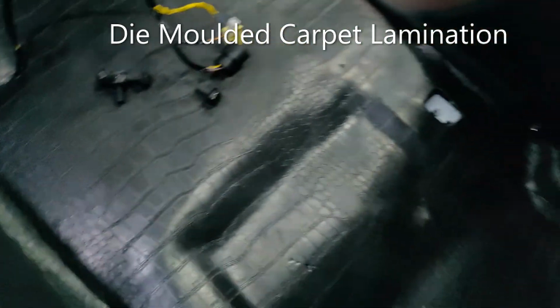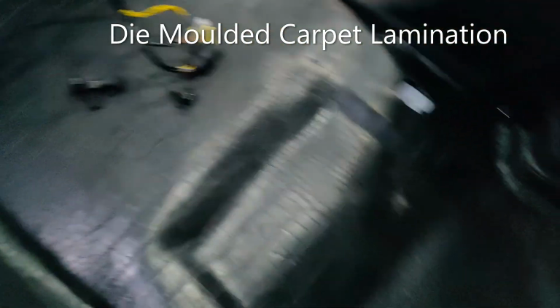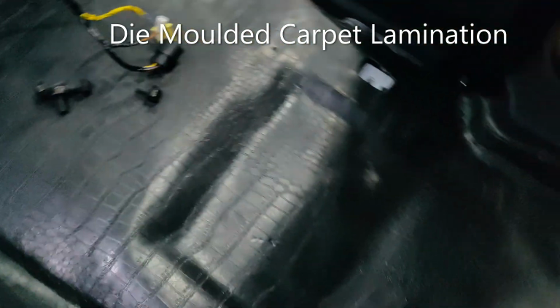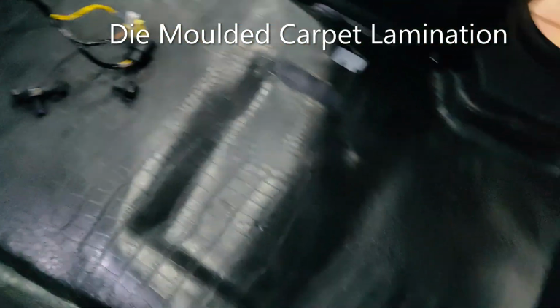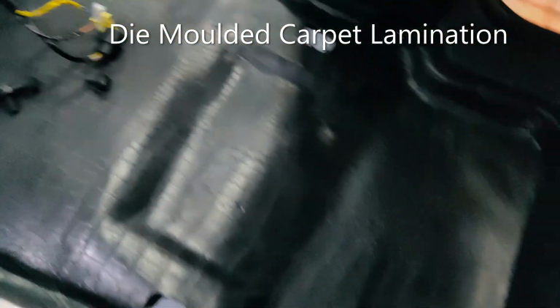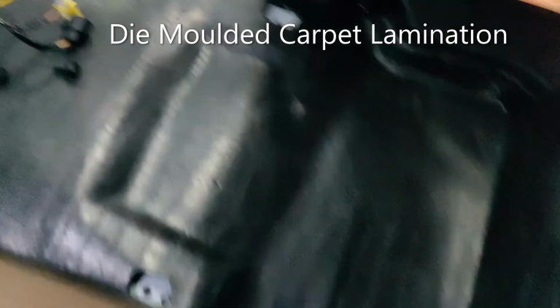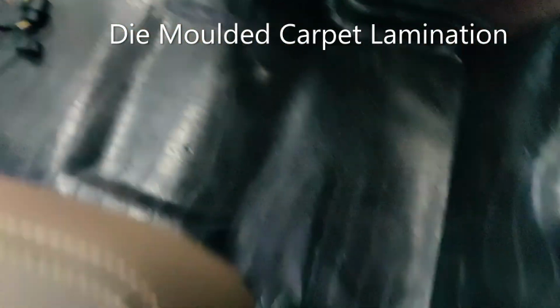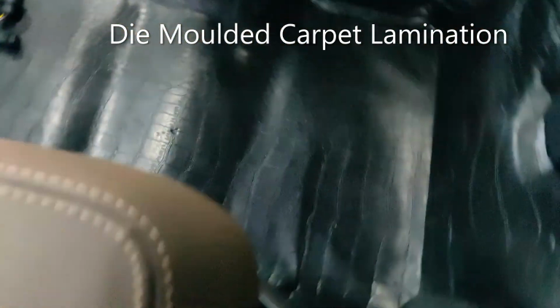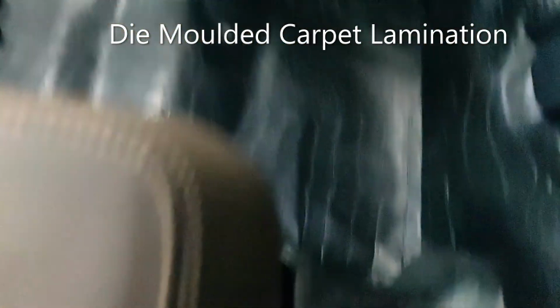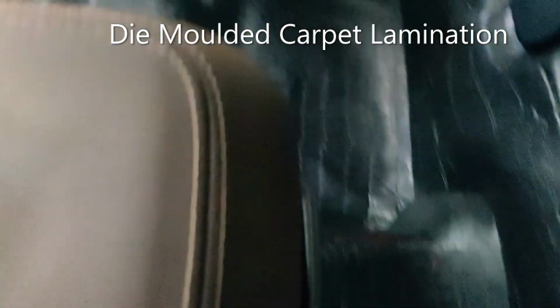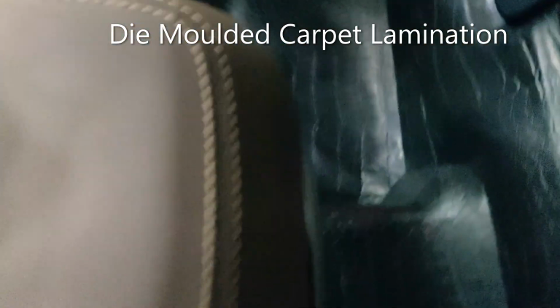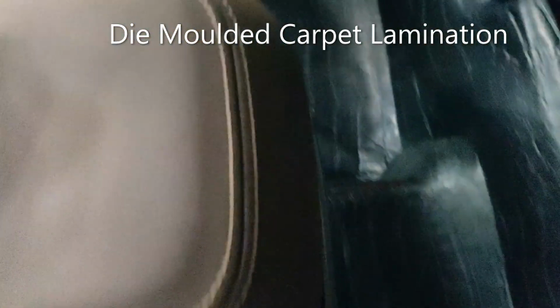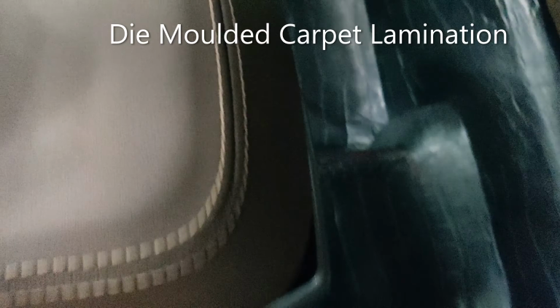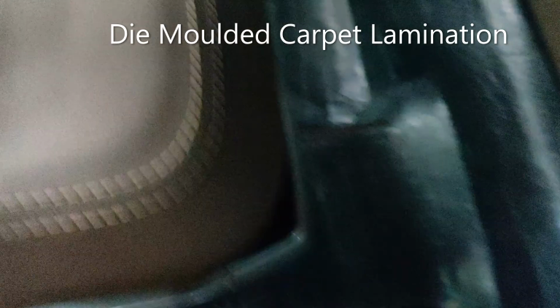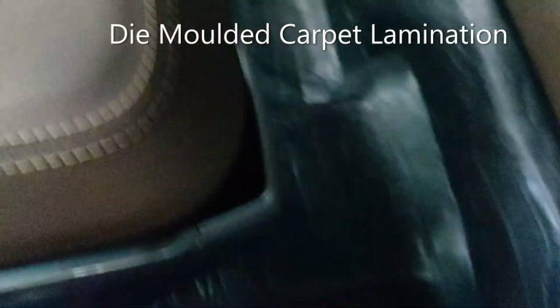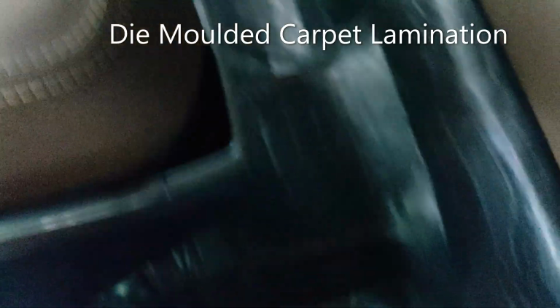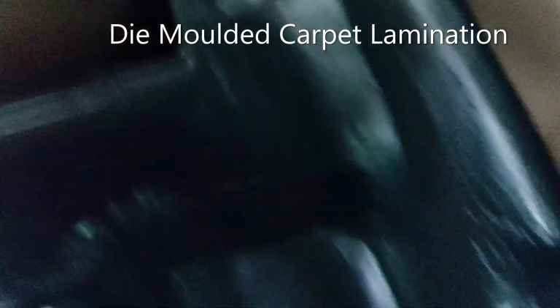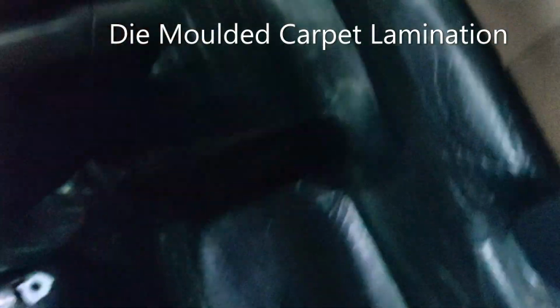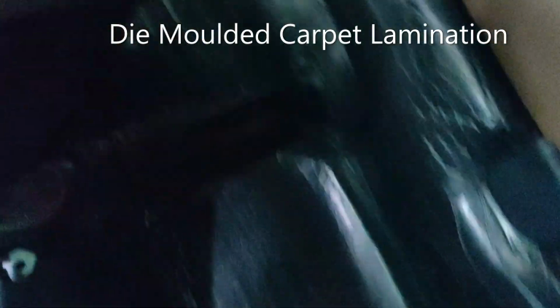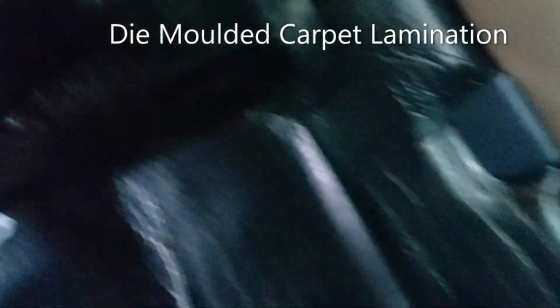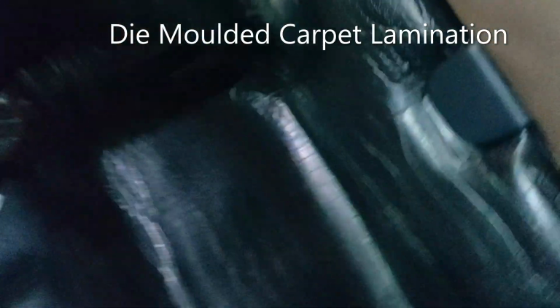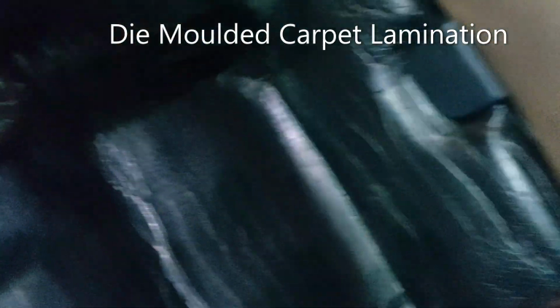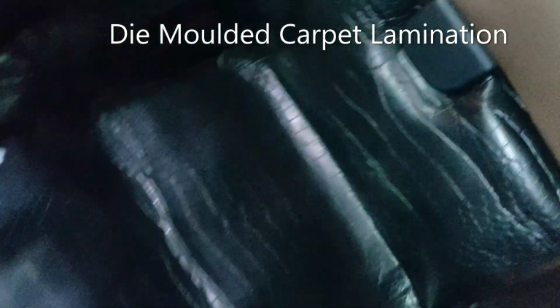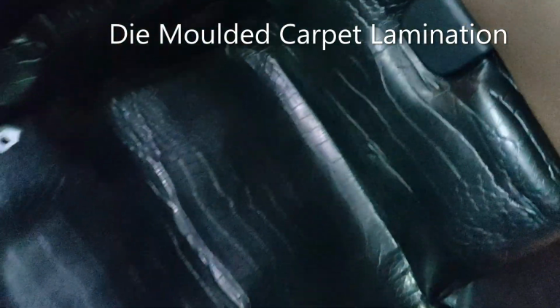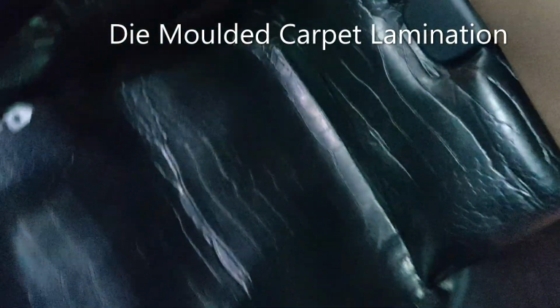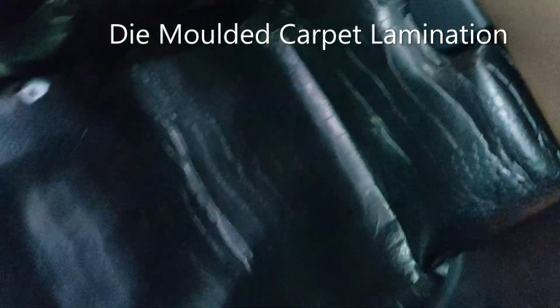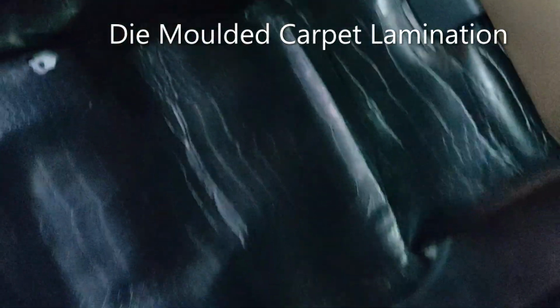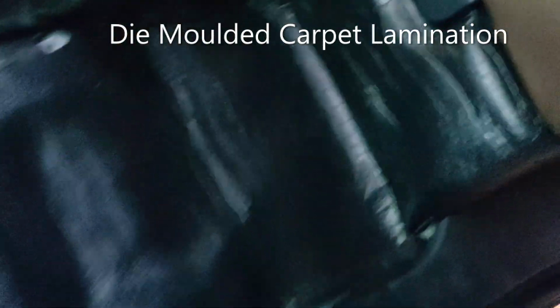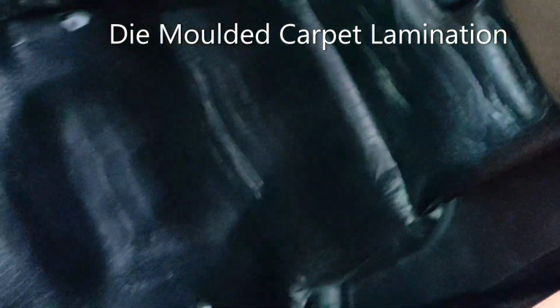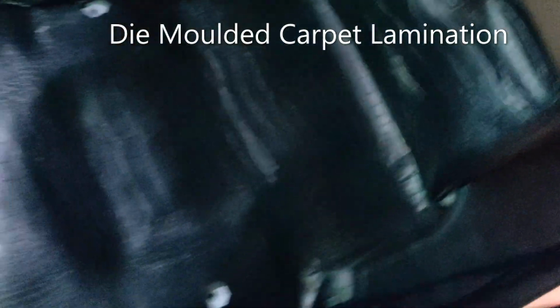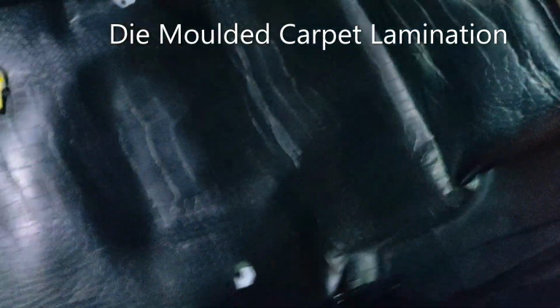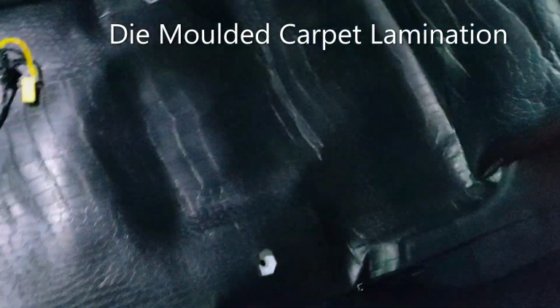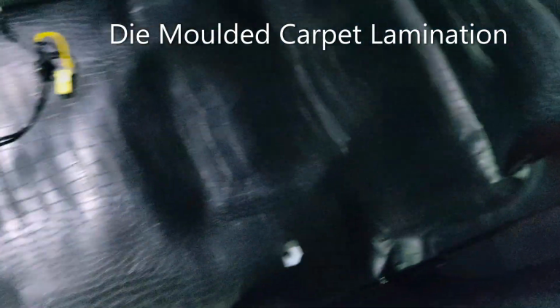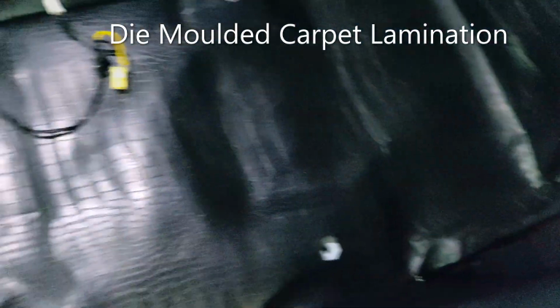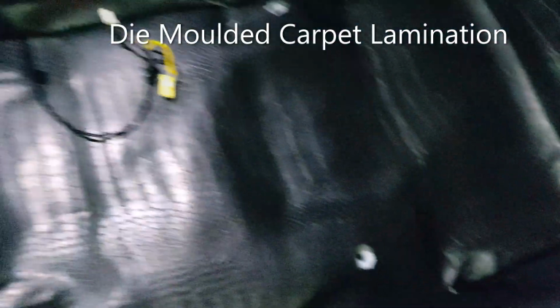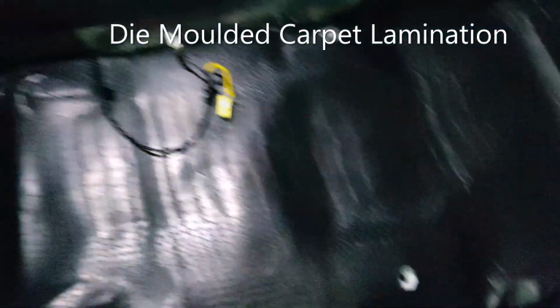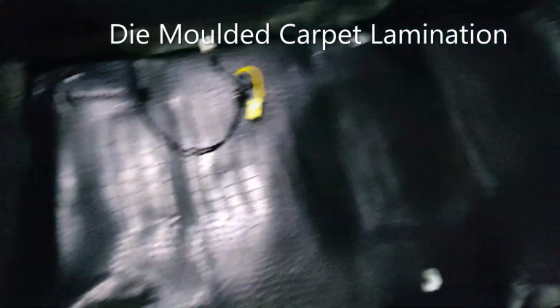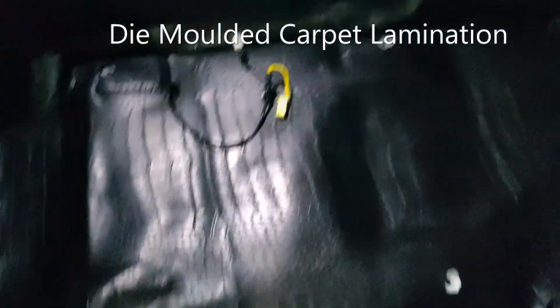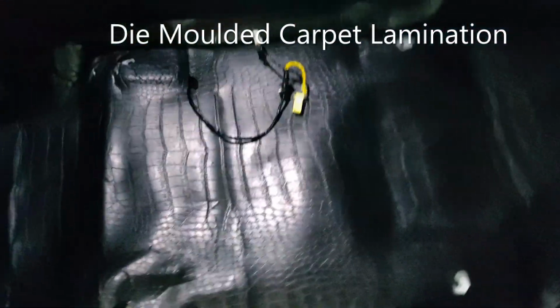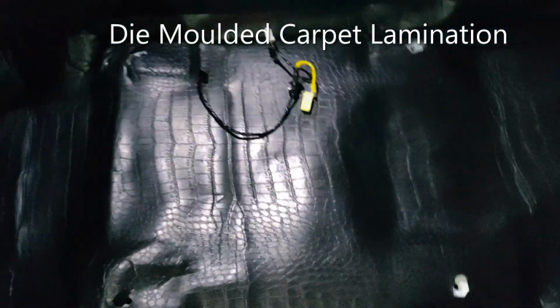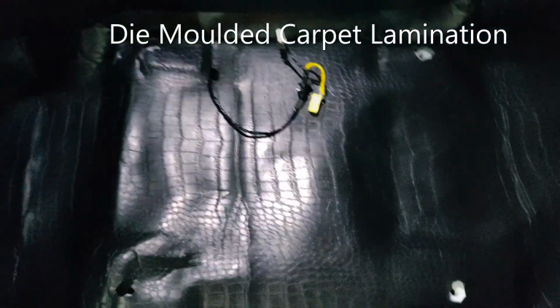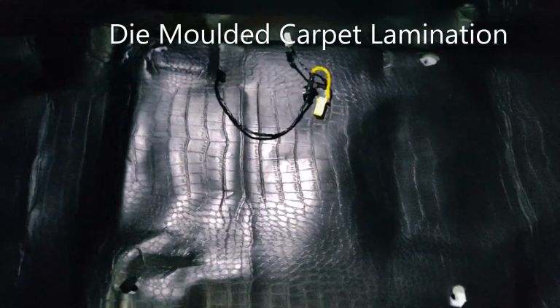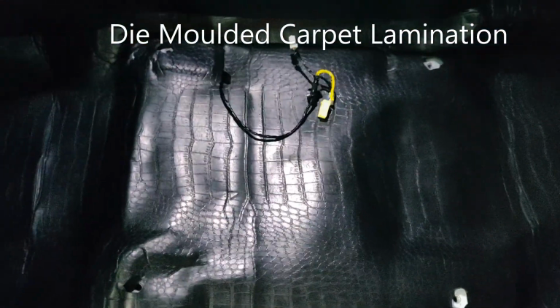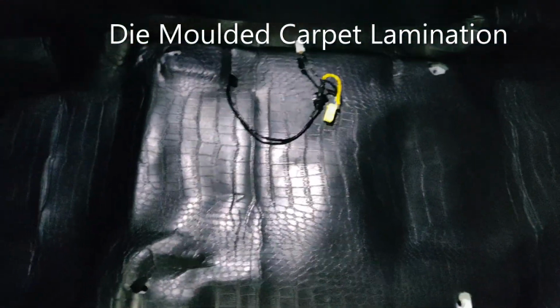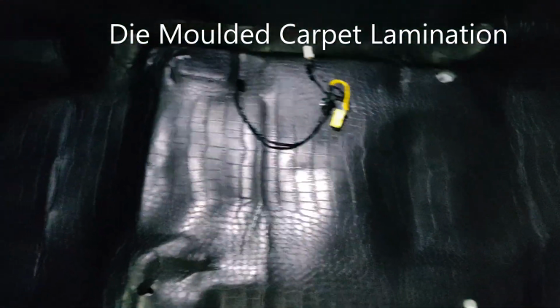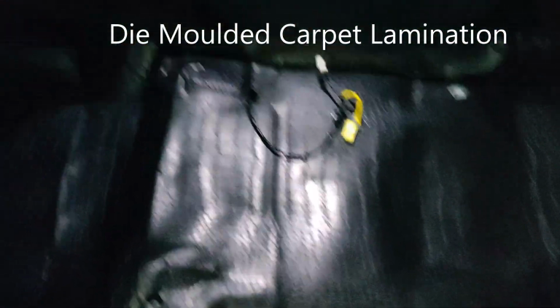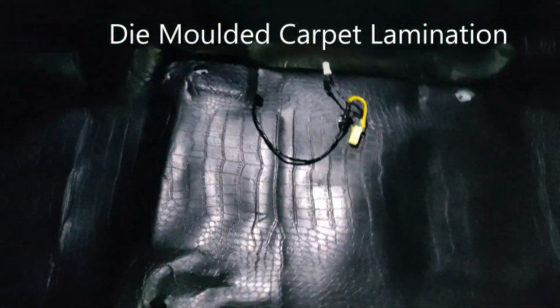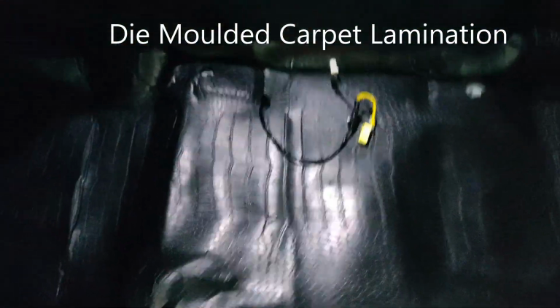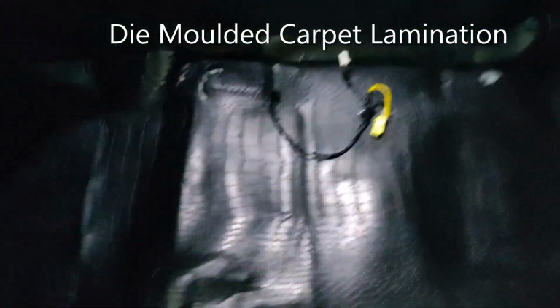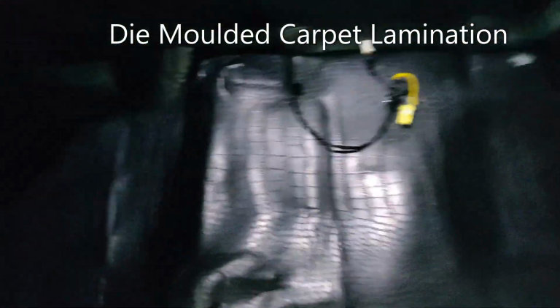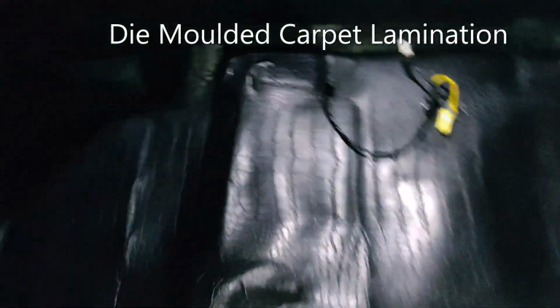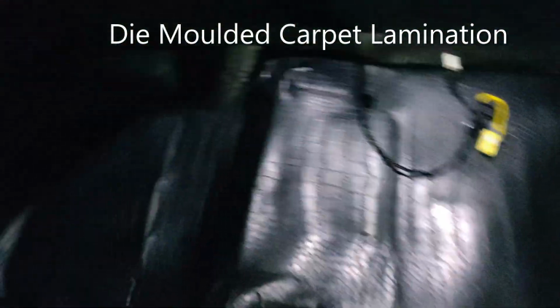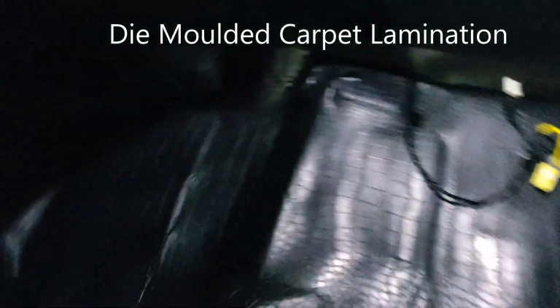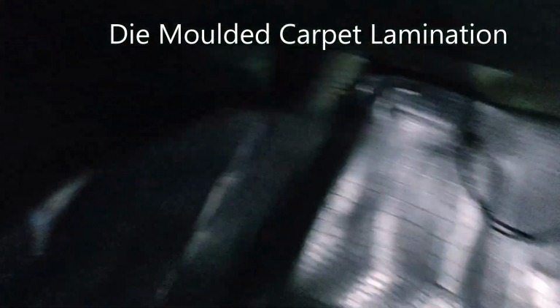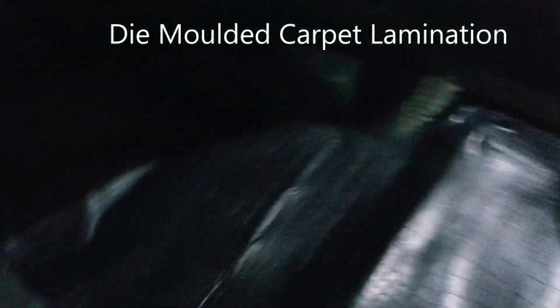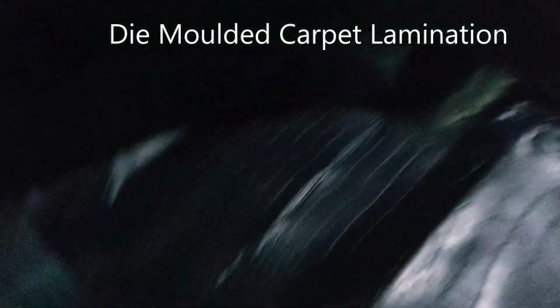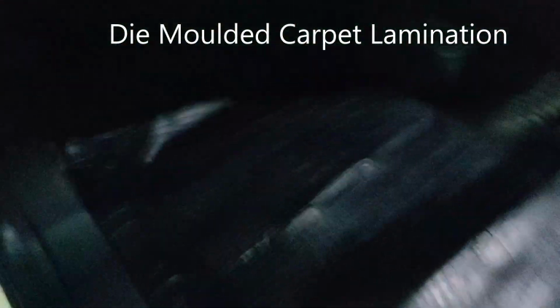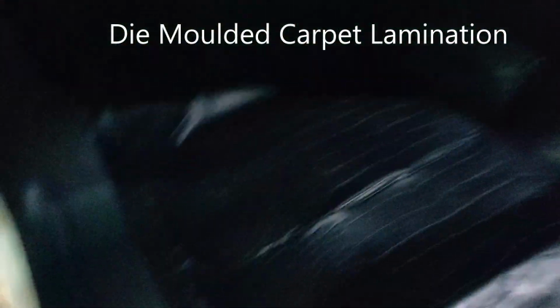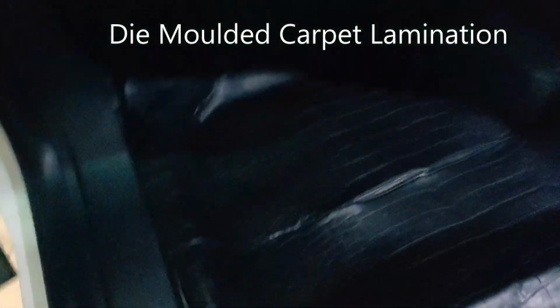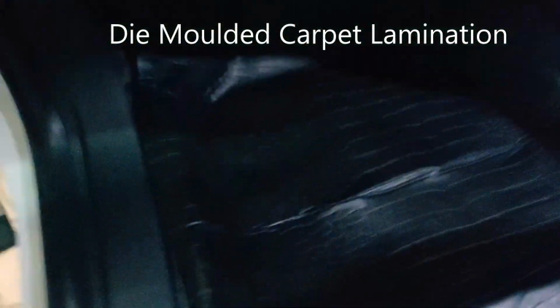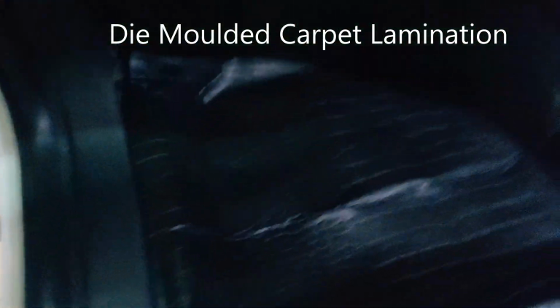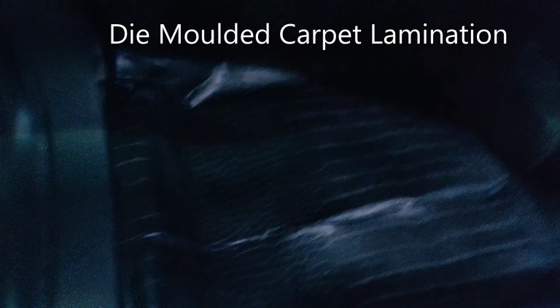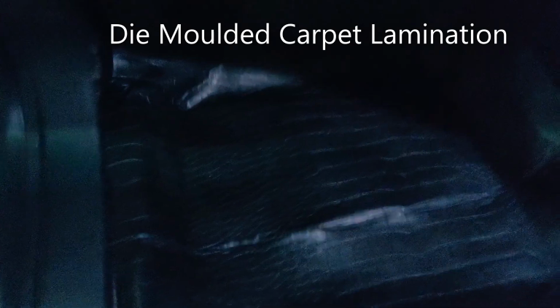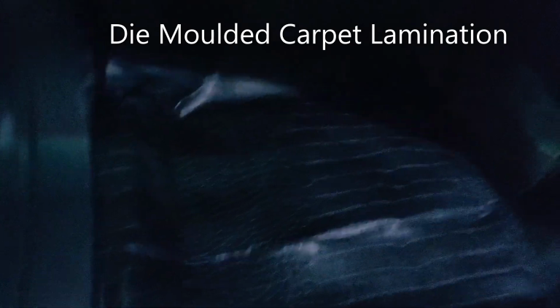This is called die molding lamination. It is perfect car-wise and sits in a cut-to-cut fit in the car.